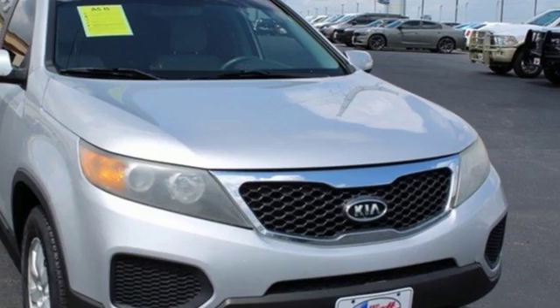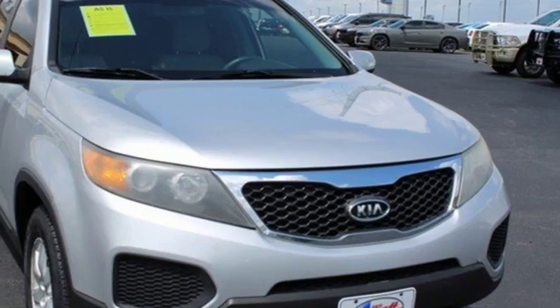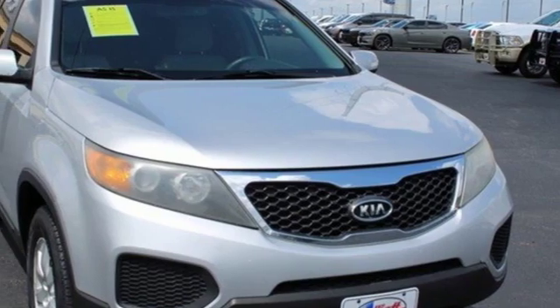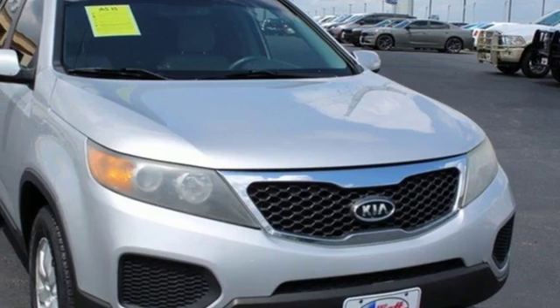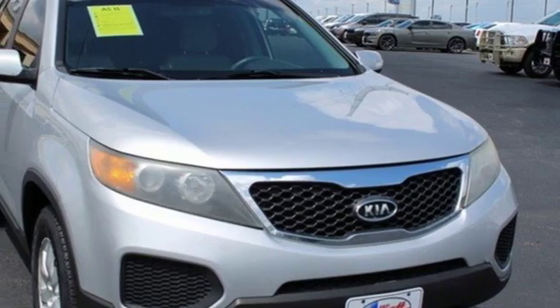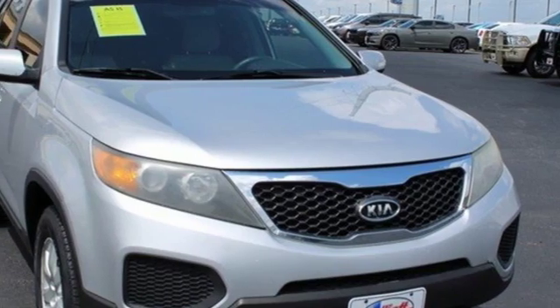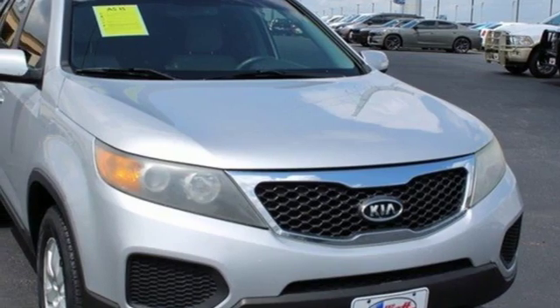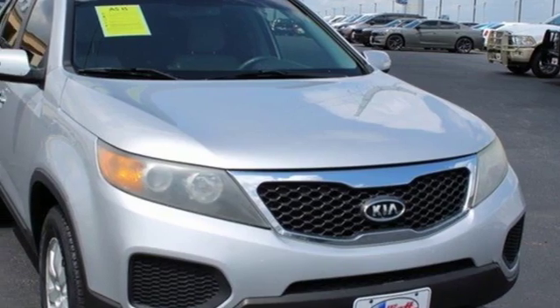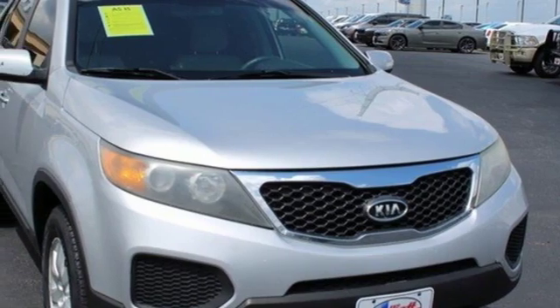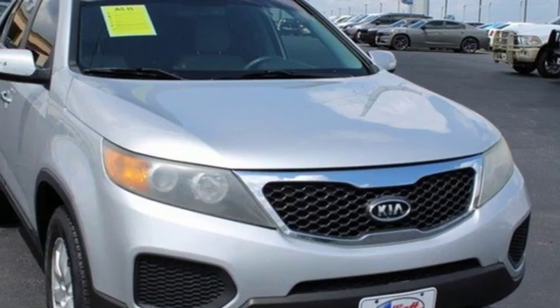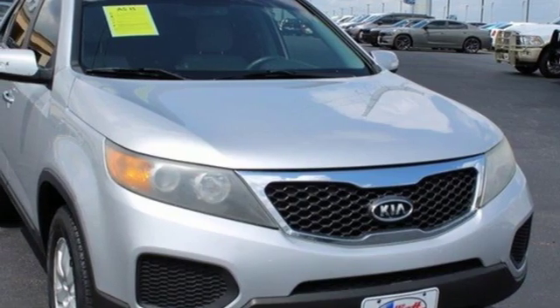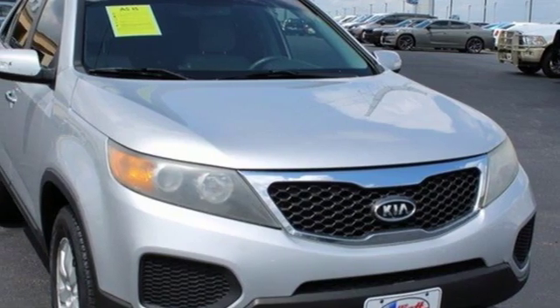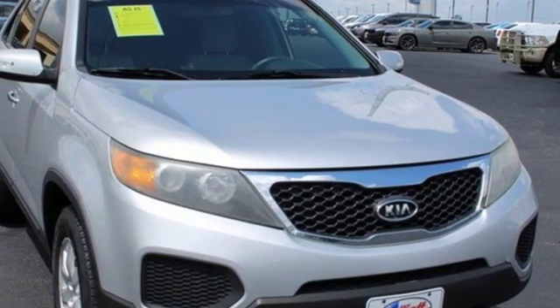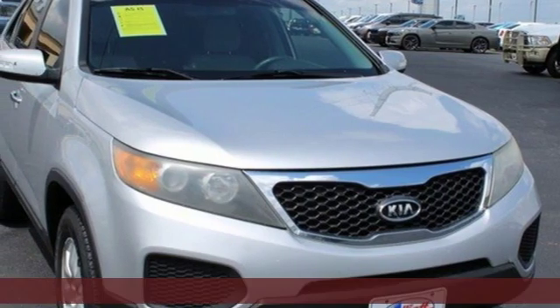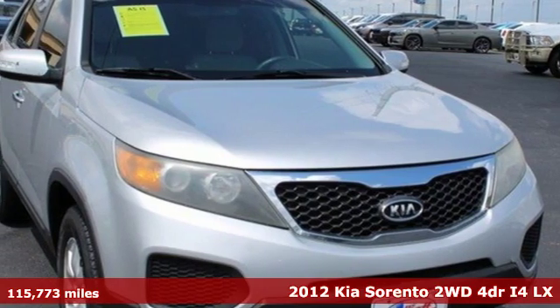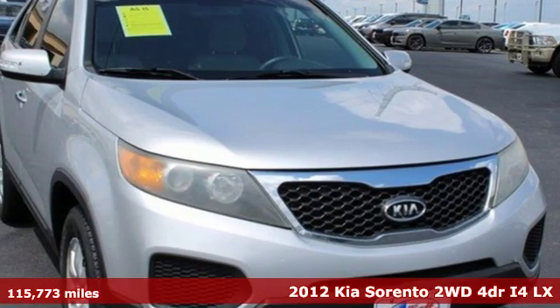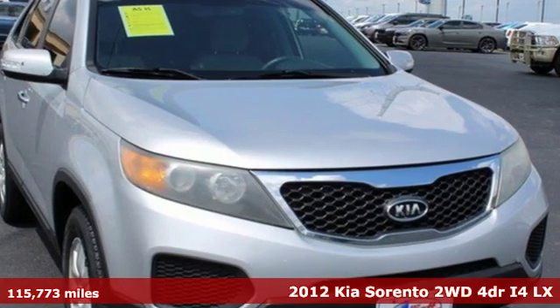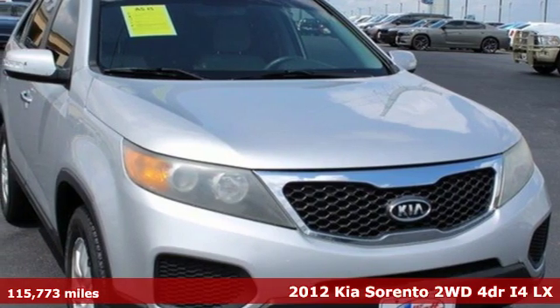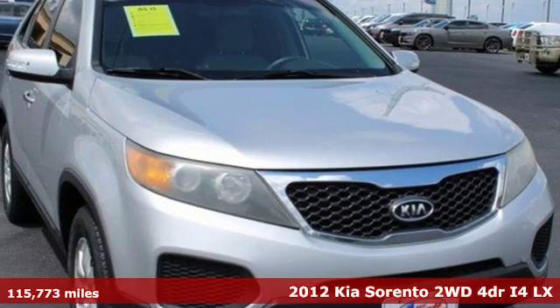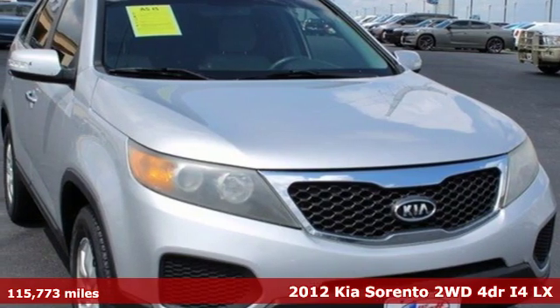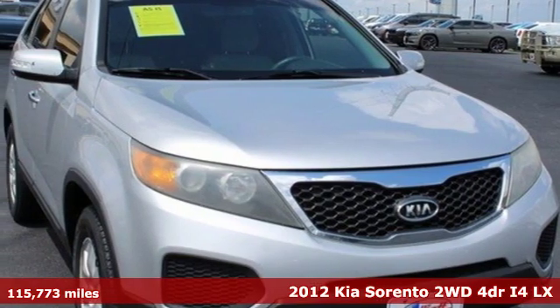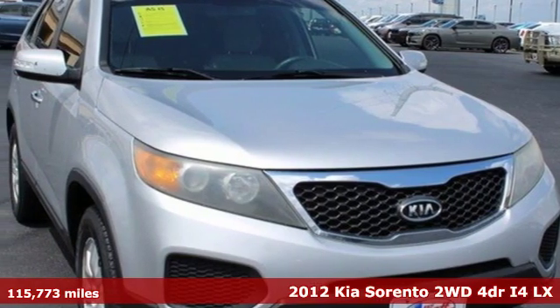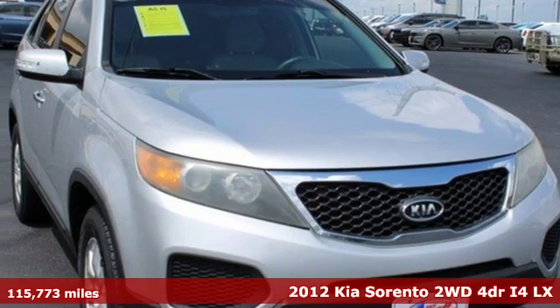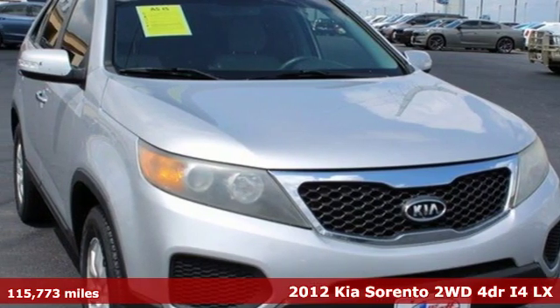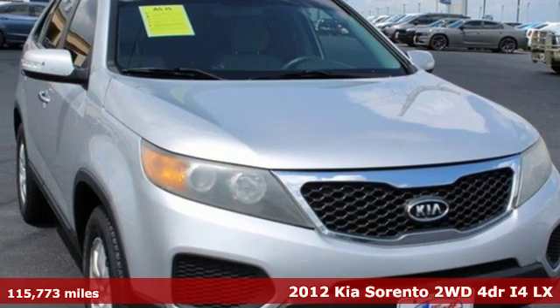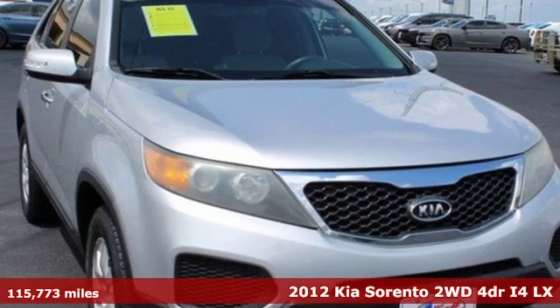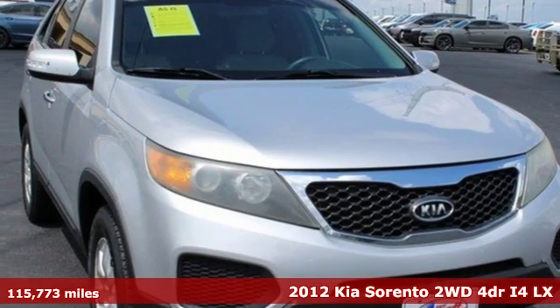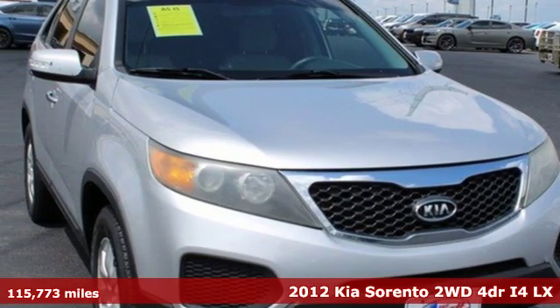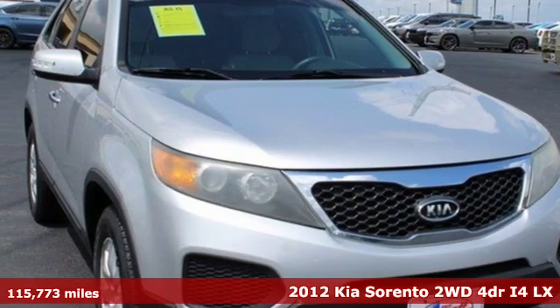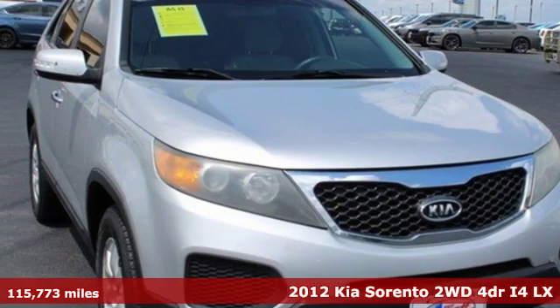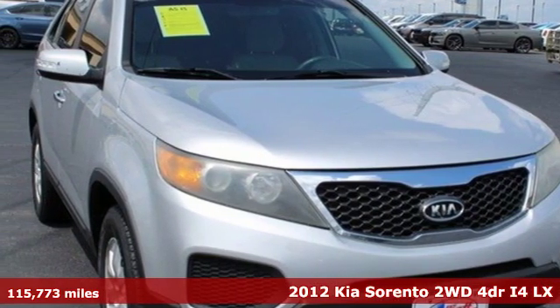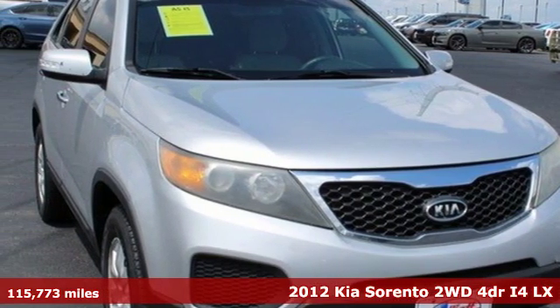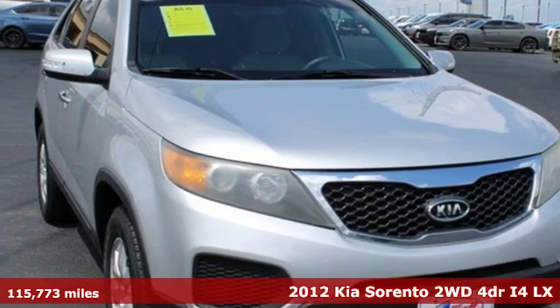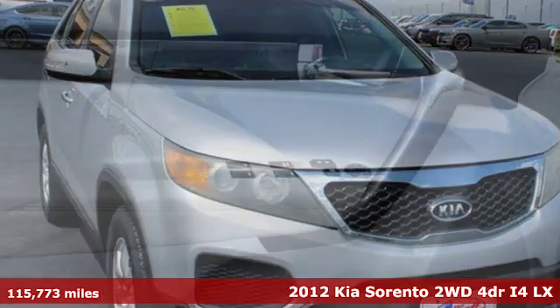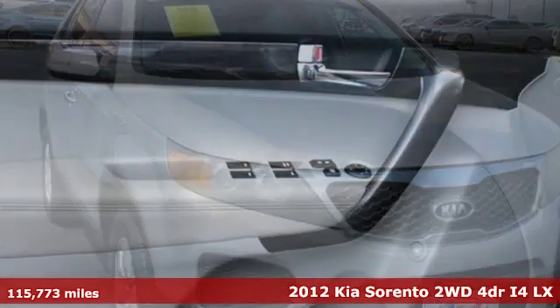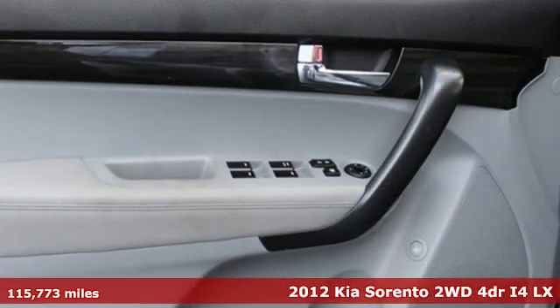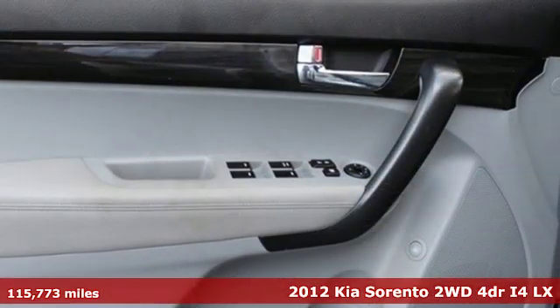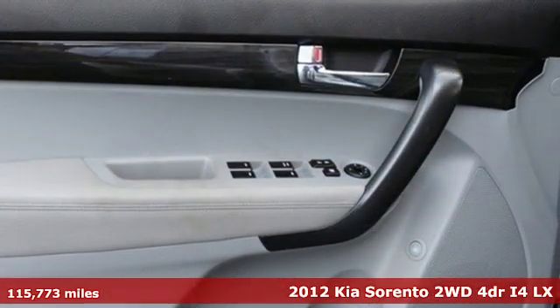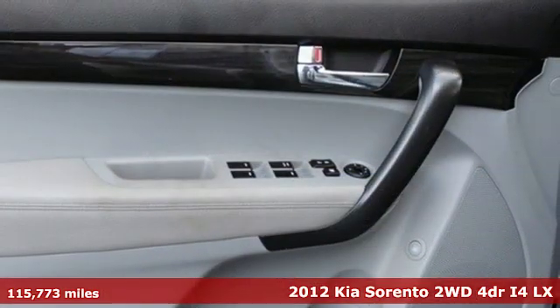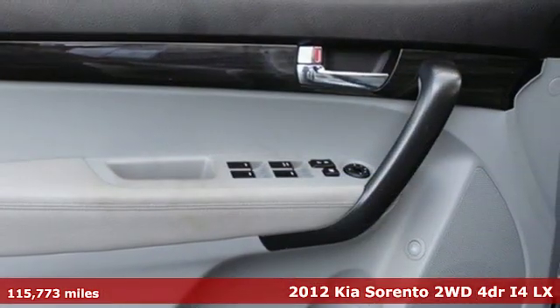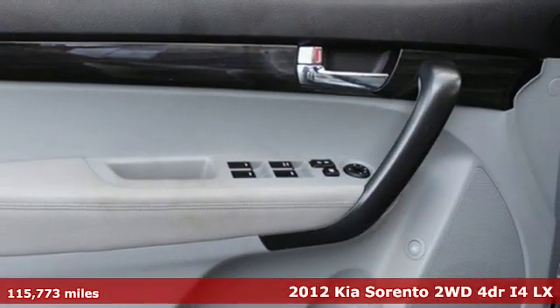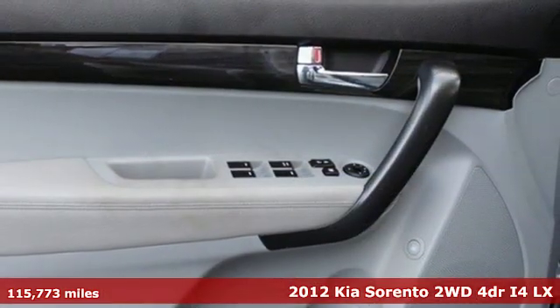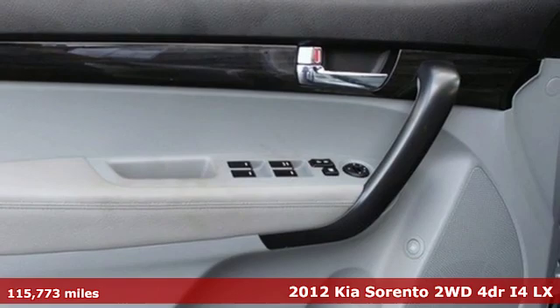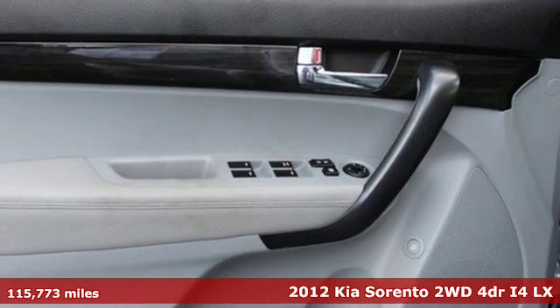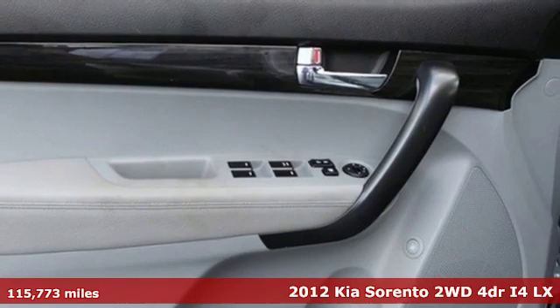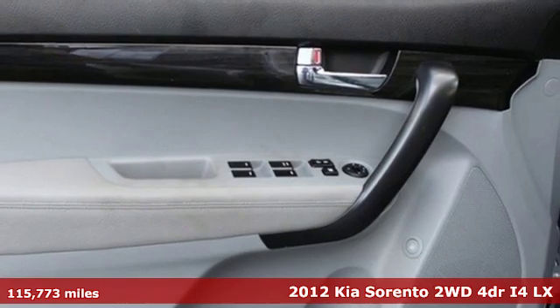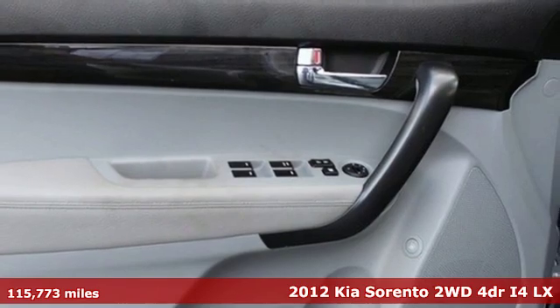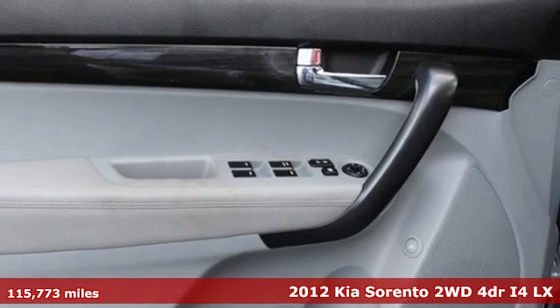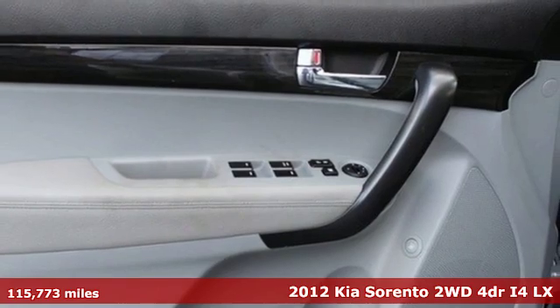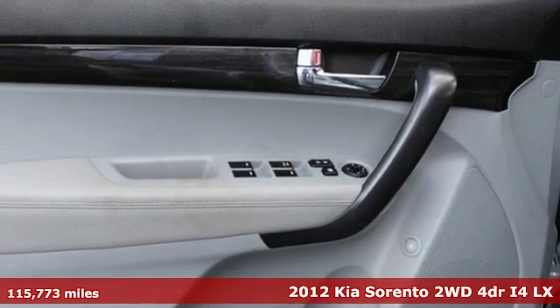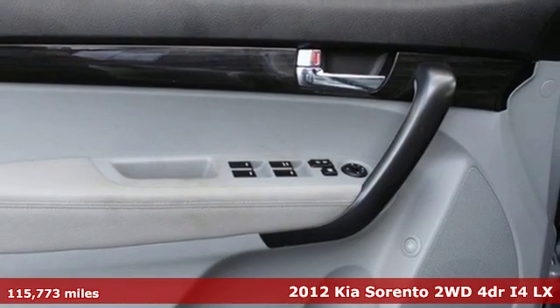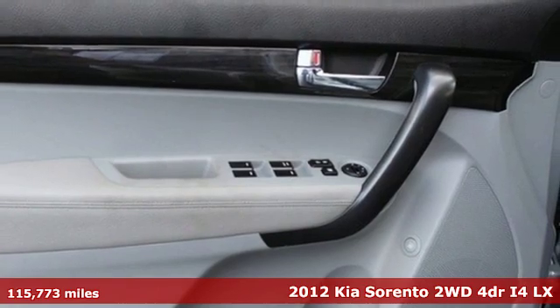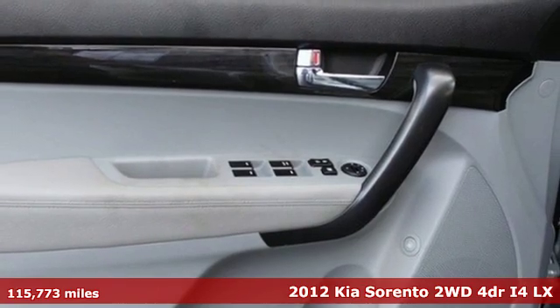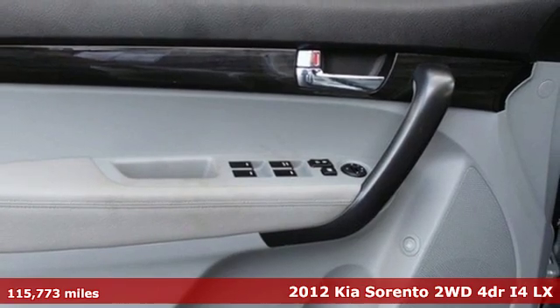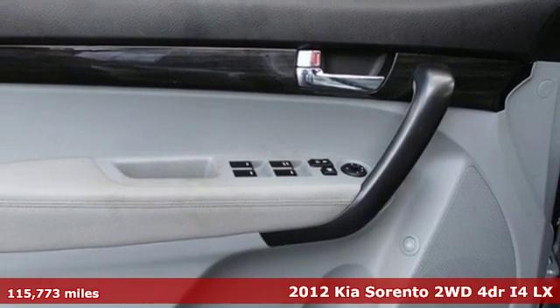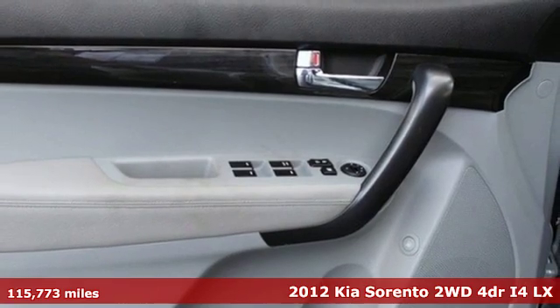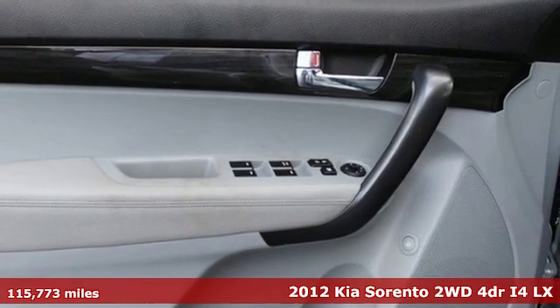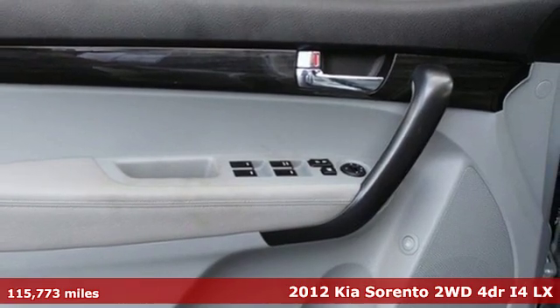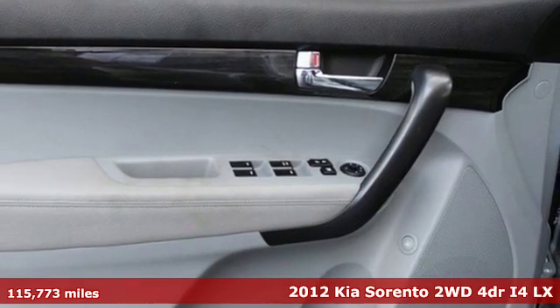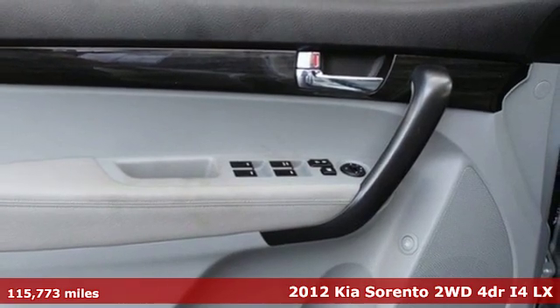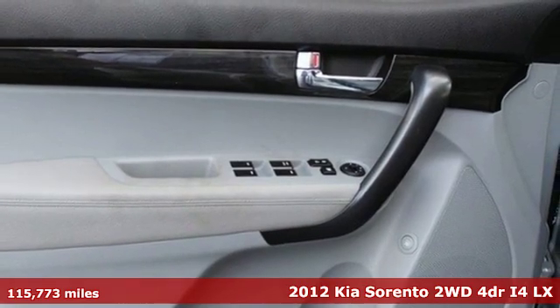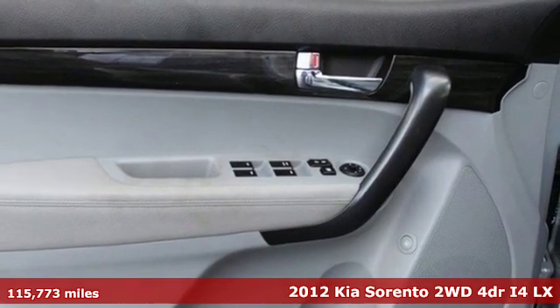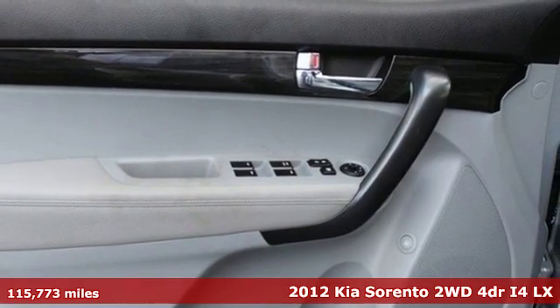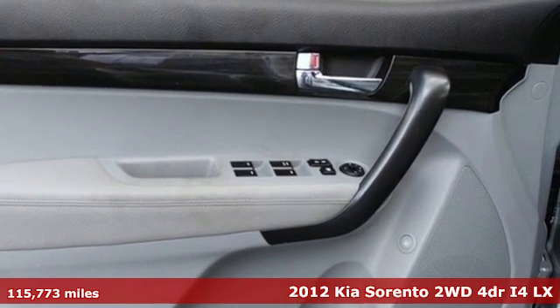Here's a 2012 Kia Sorento. Kia — dependable today and way, way down the road.